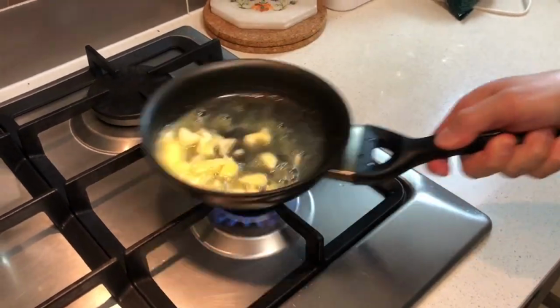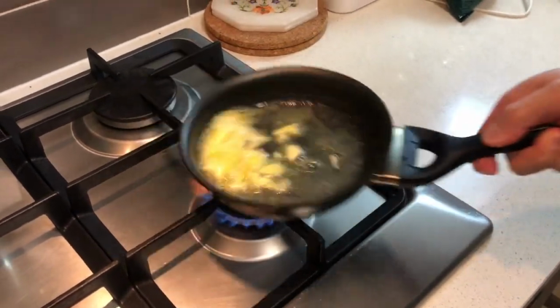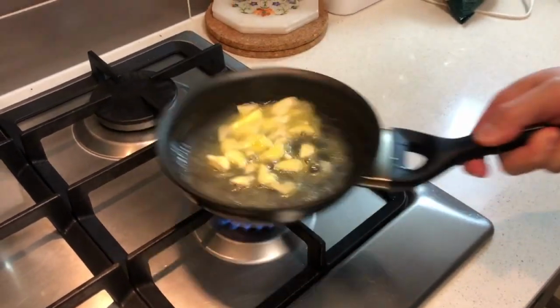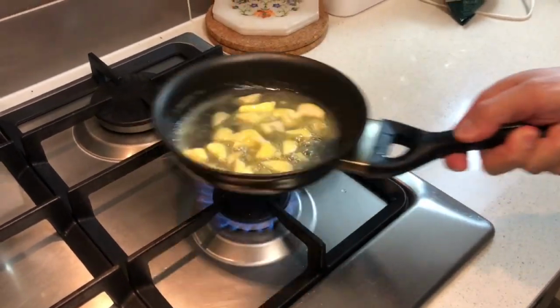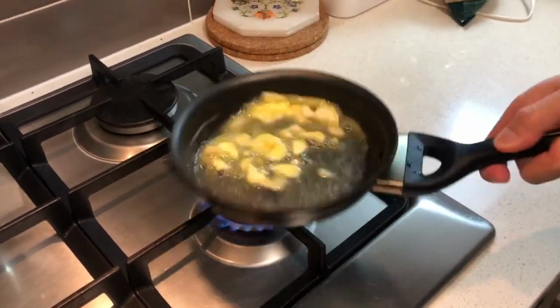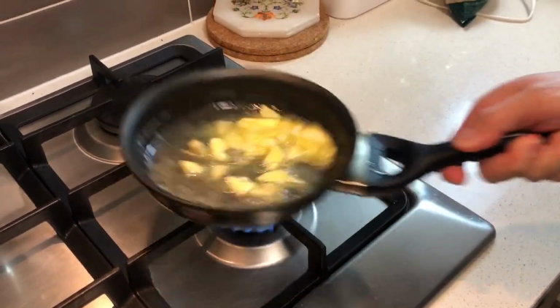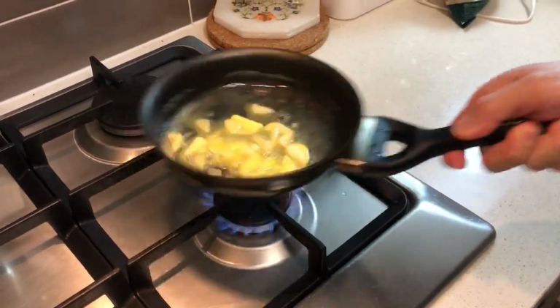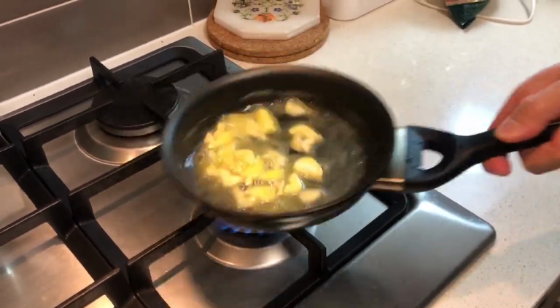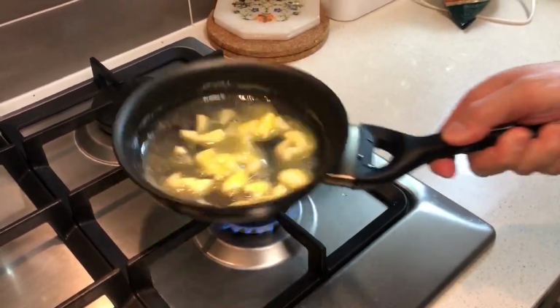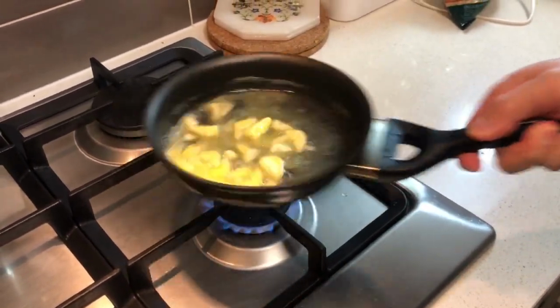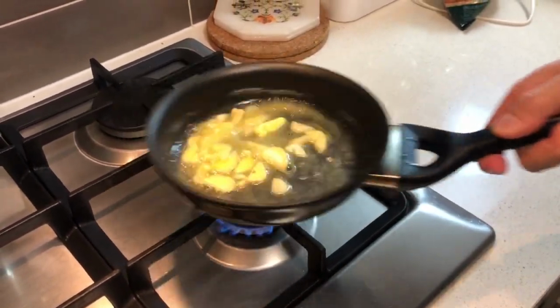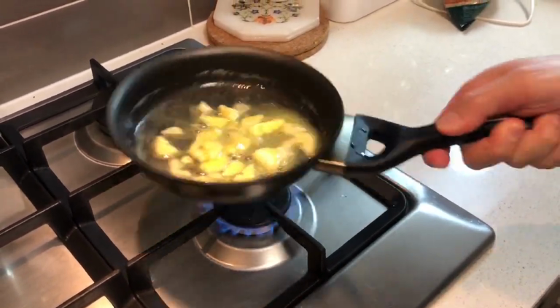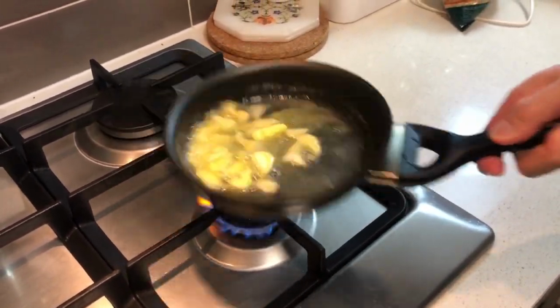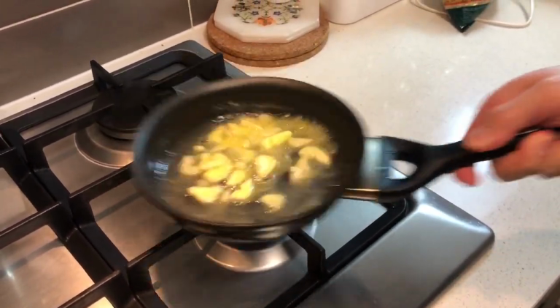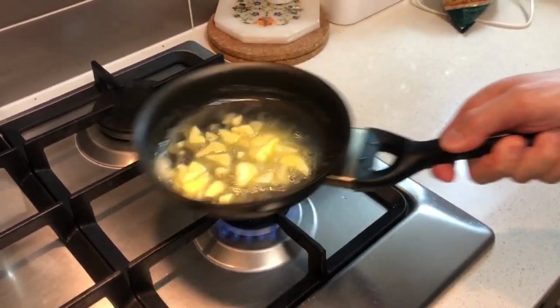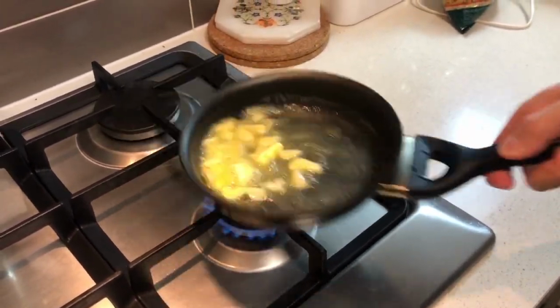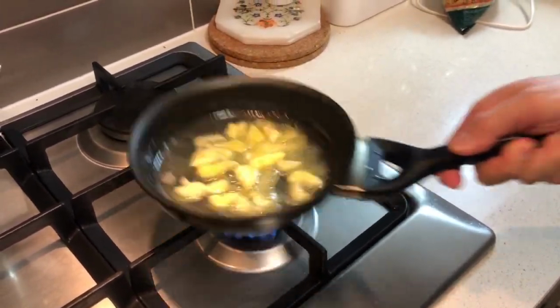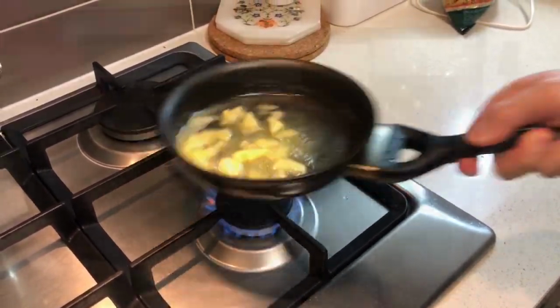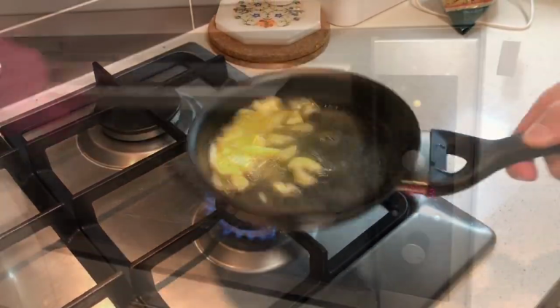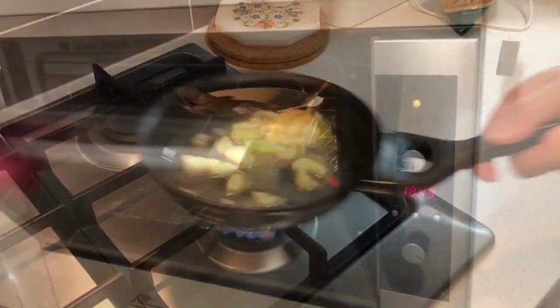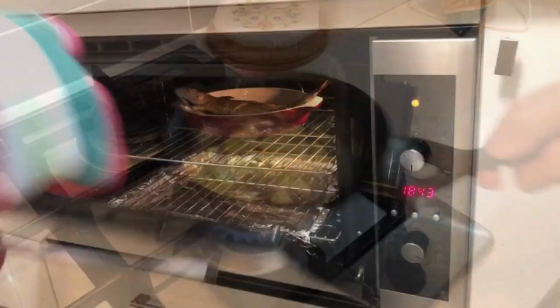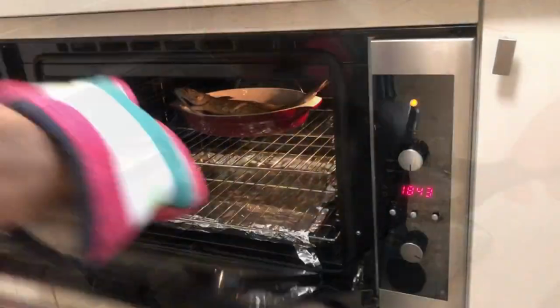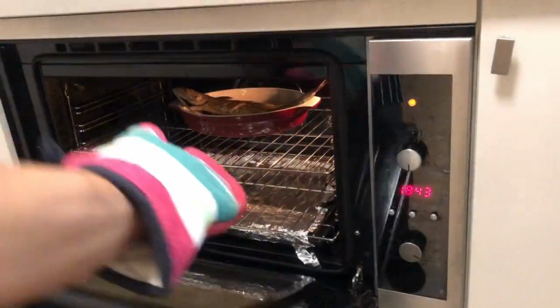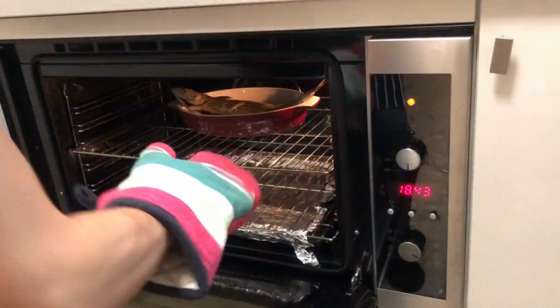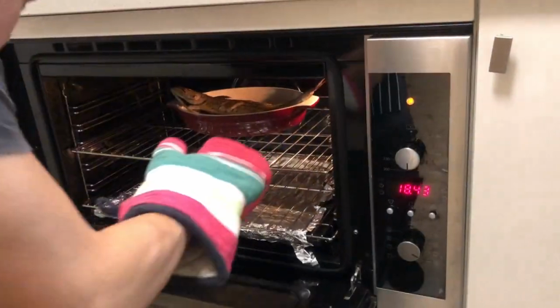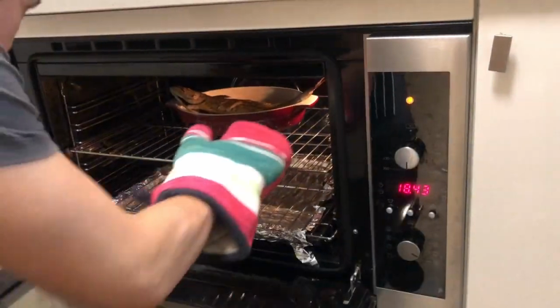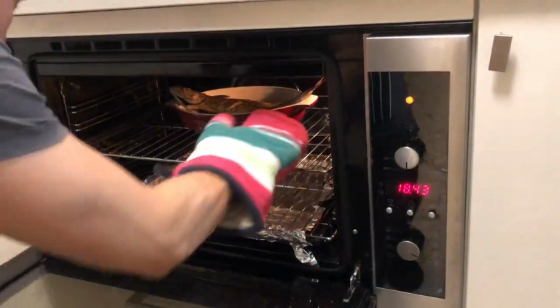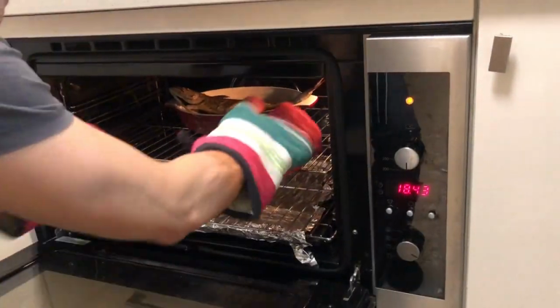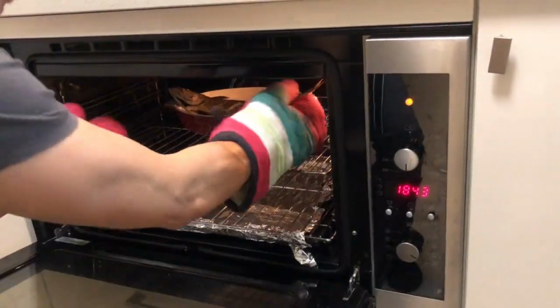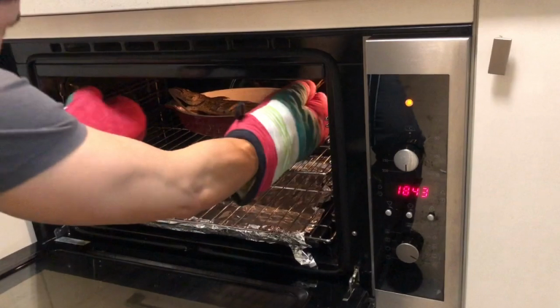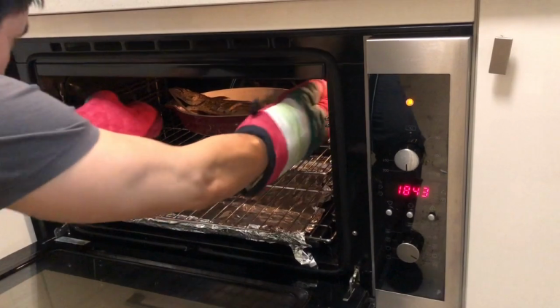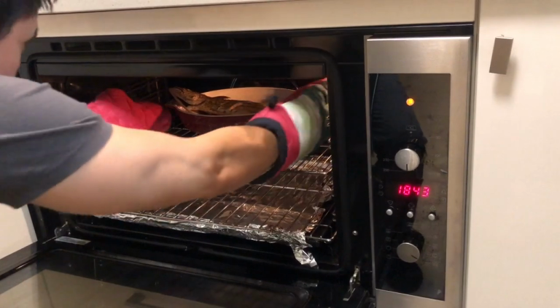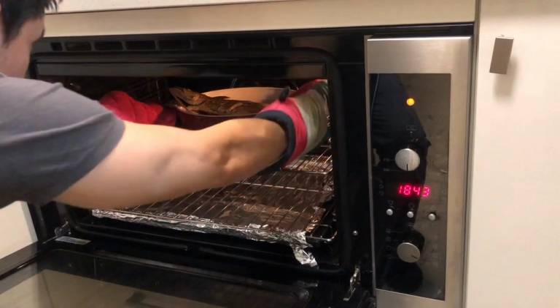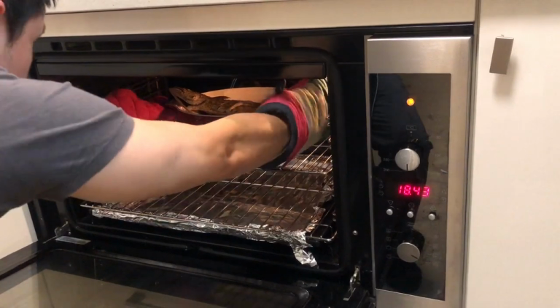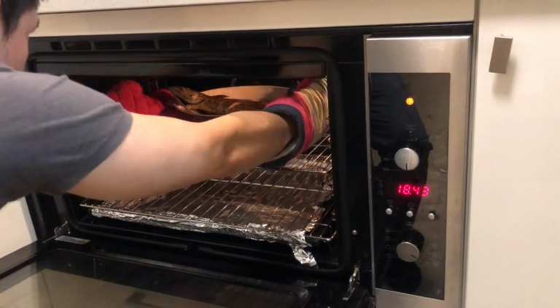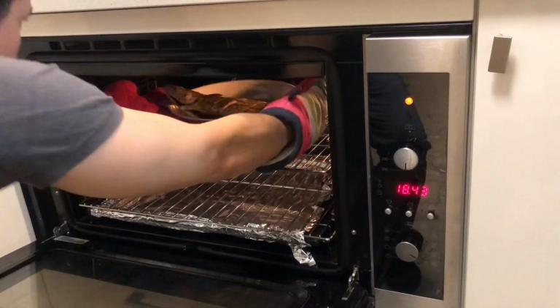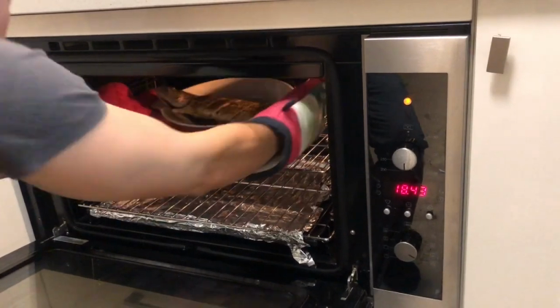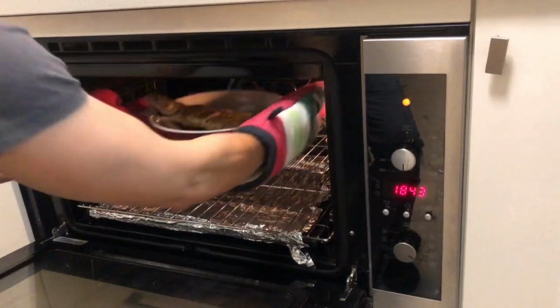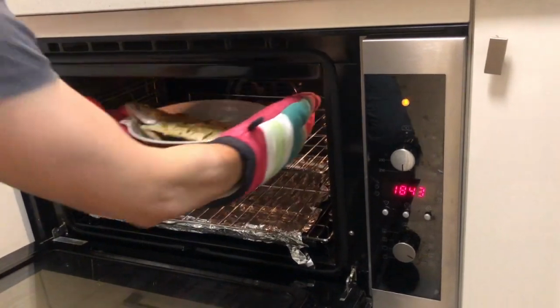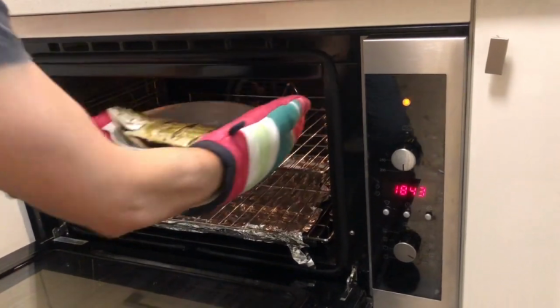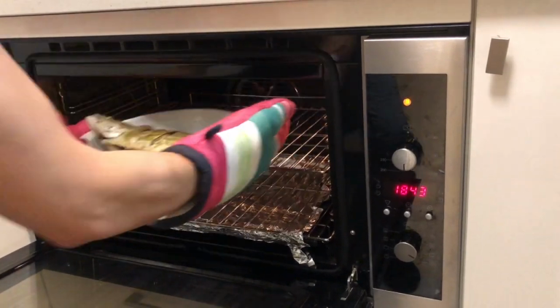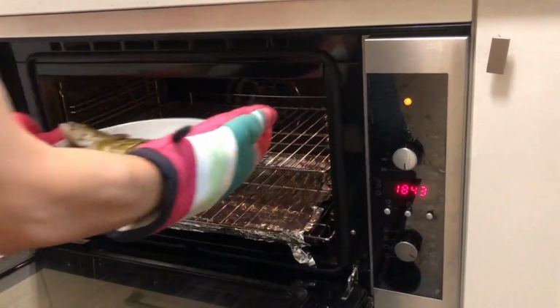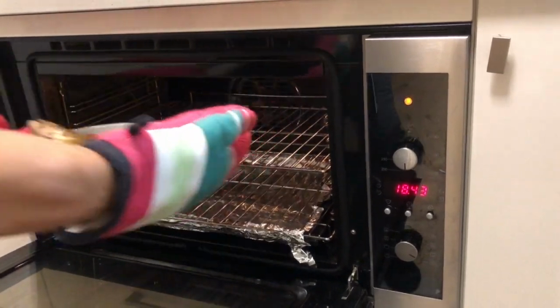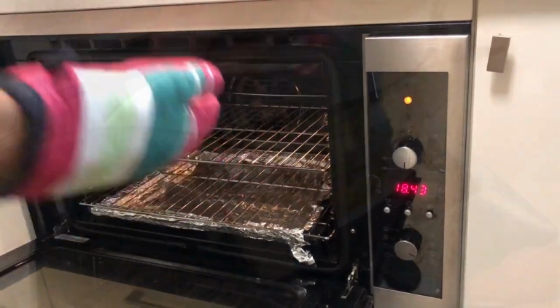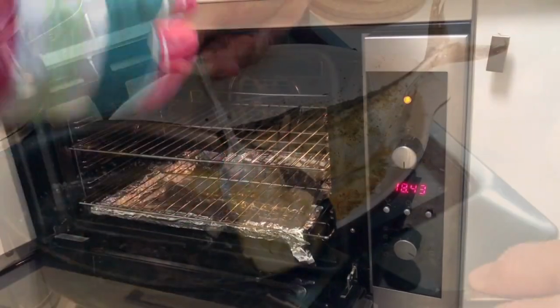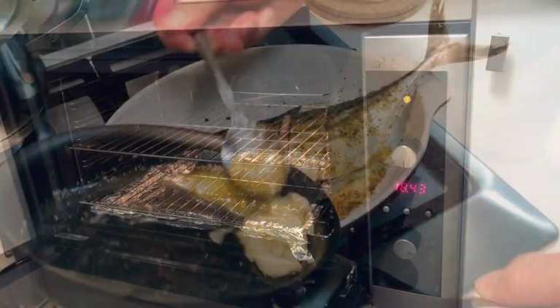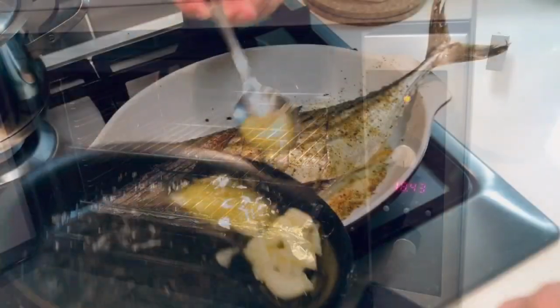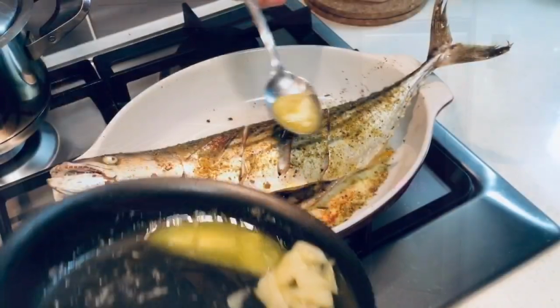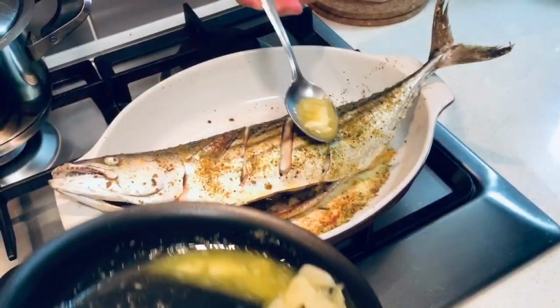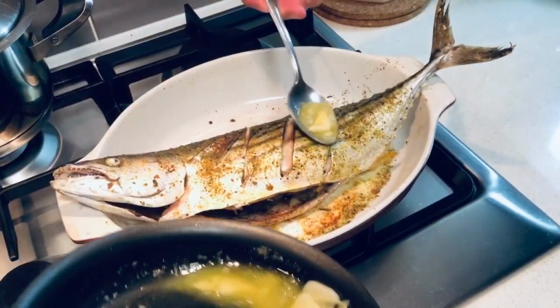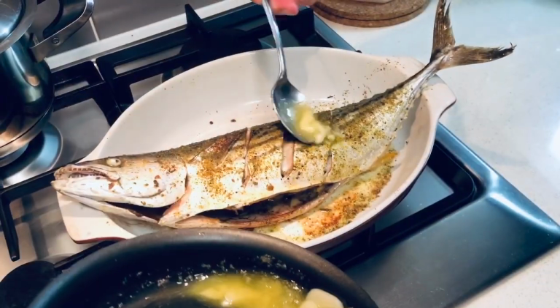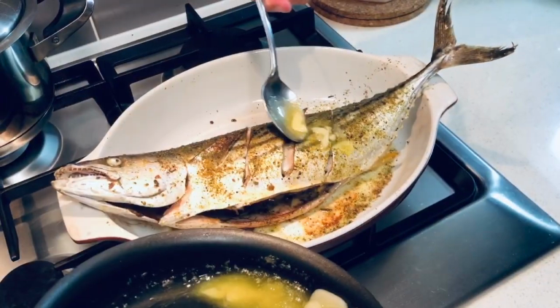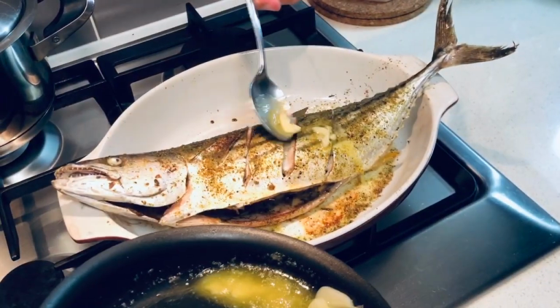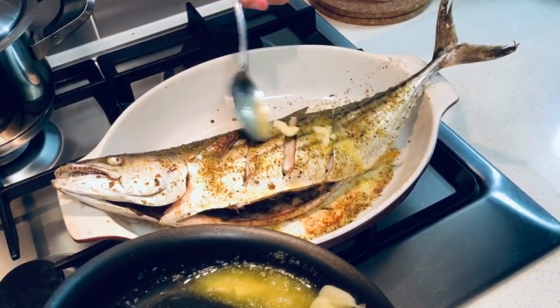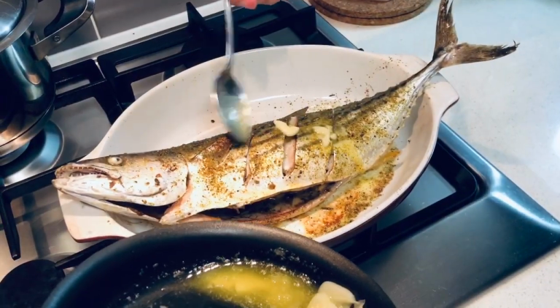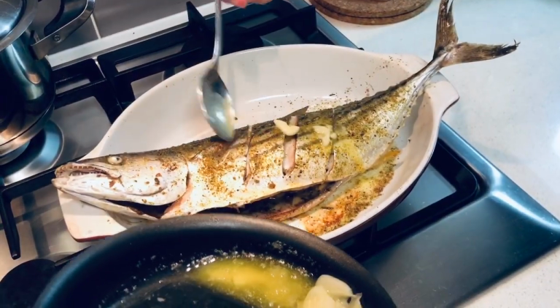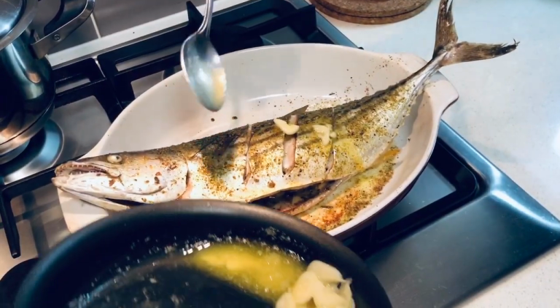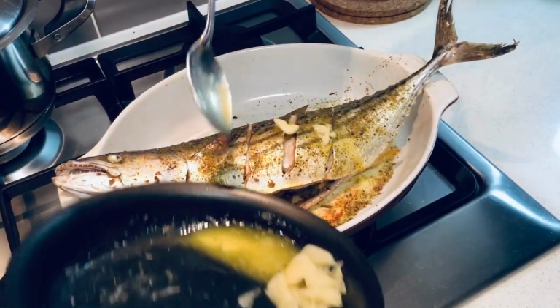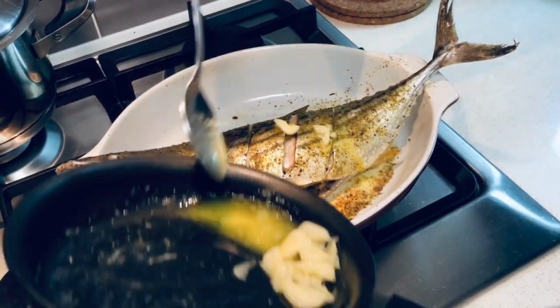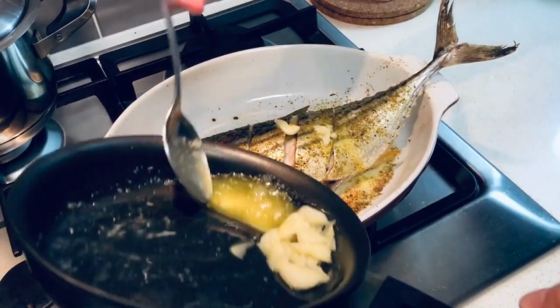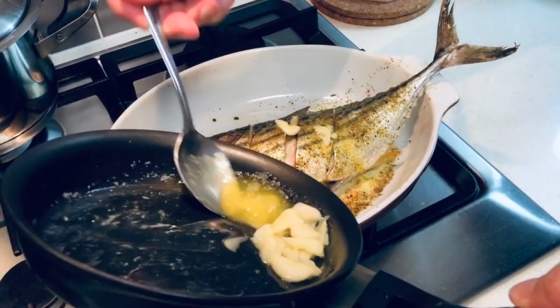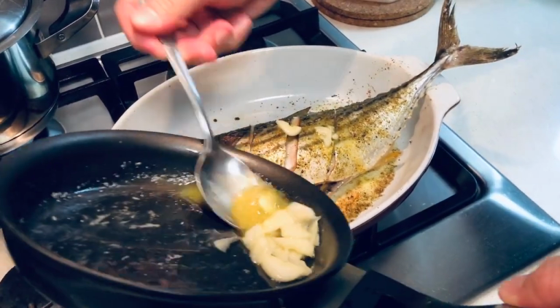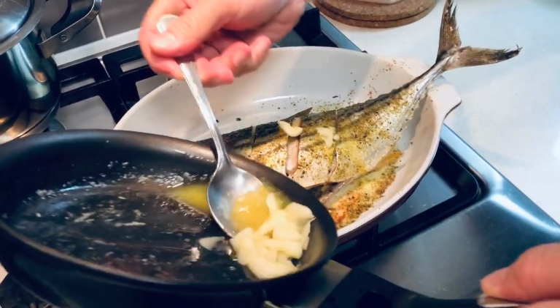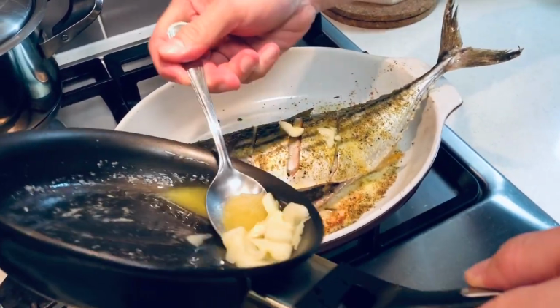5 minutes before the fish is cooked, take it out and just drizzle this on top of the fish.